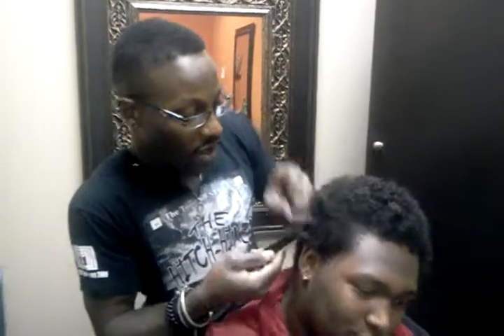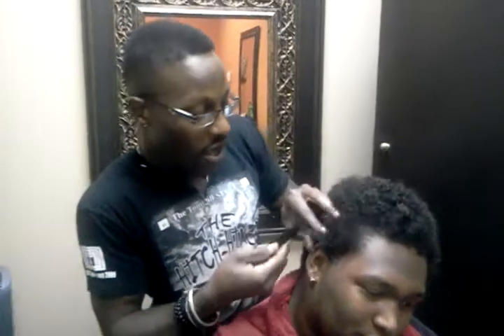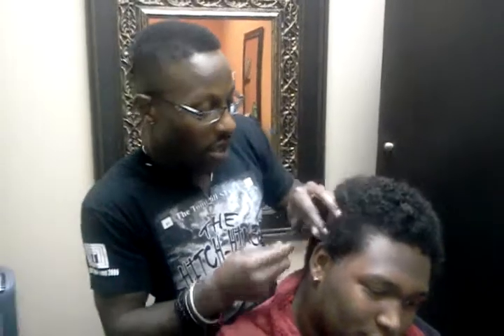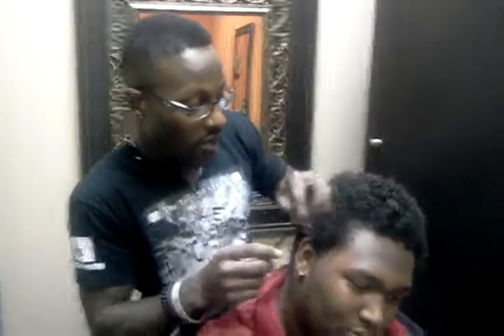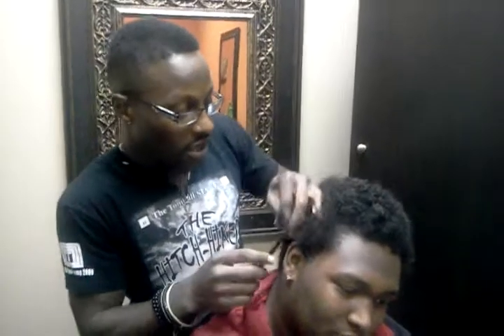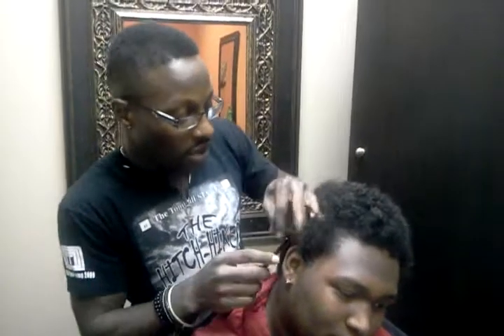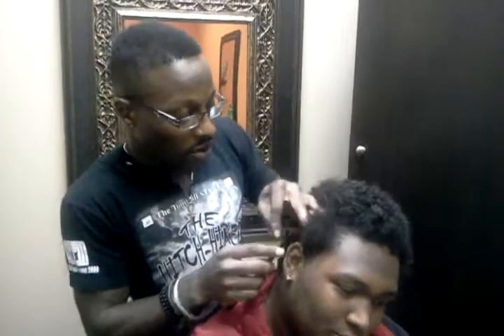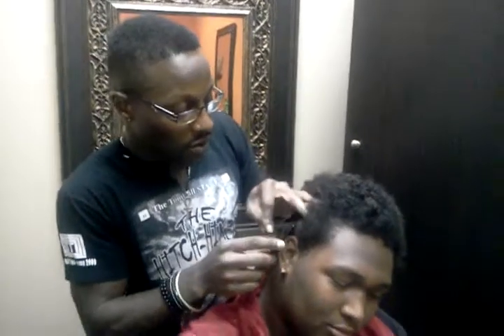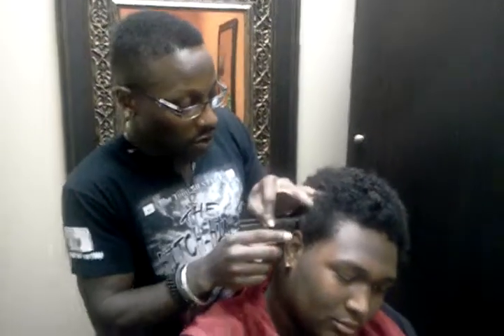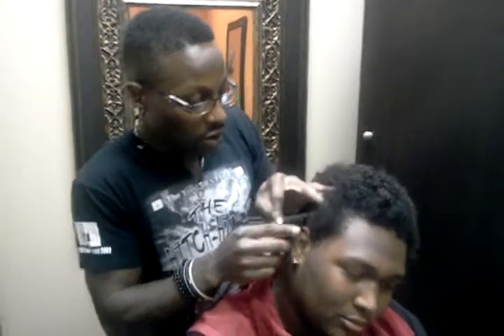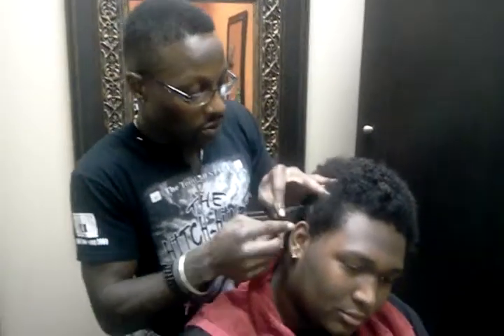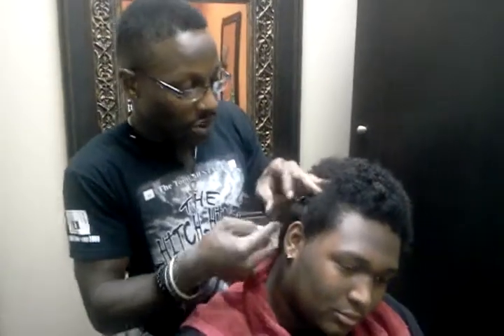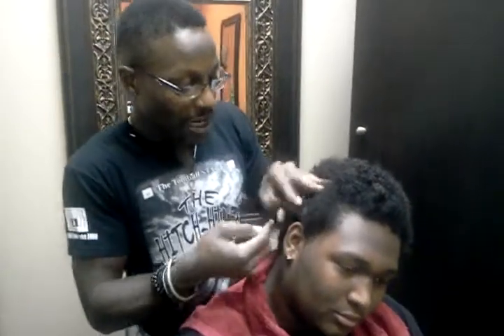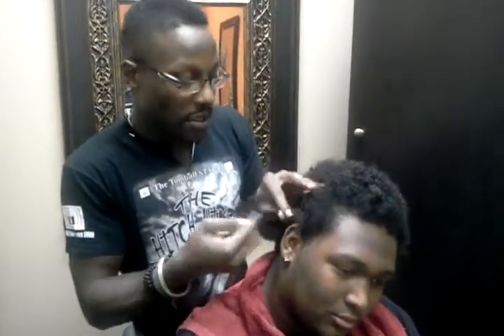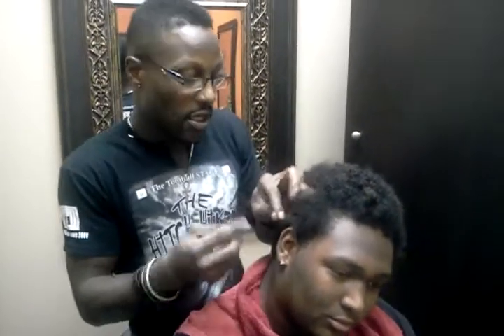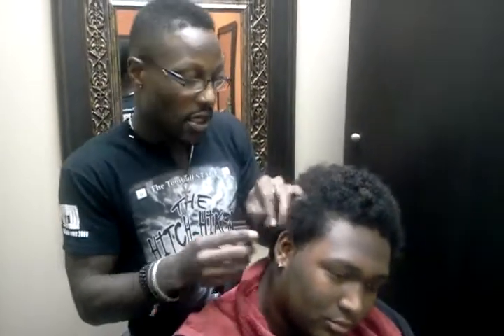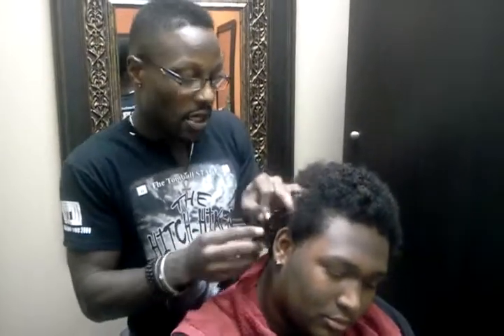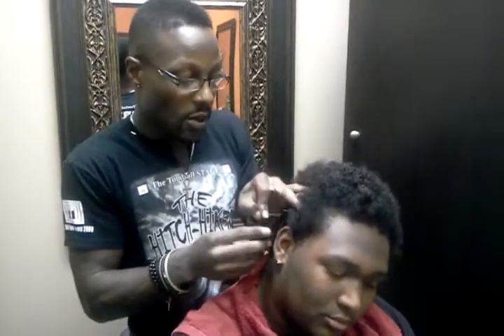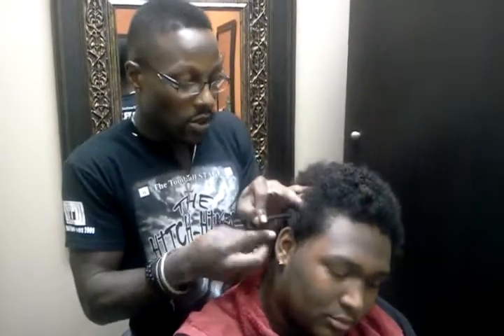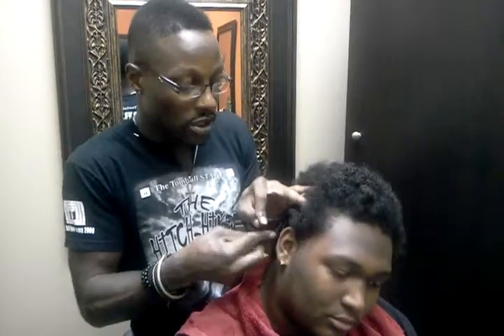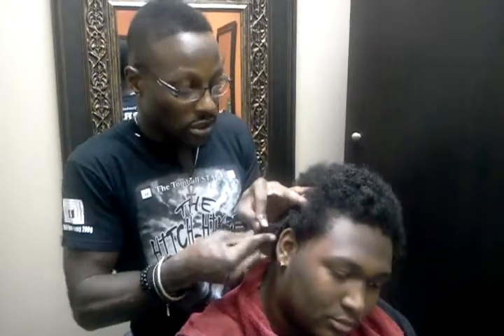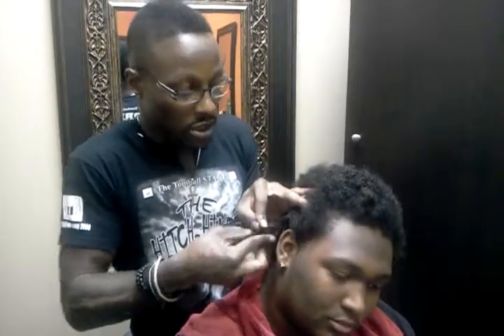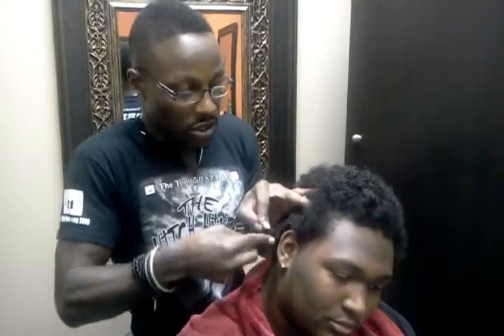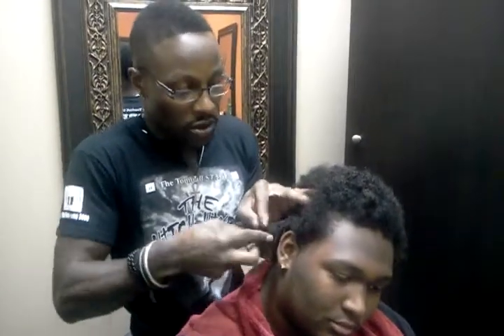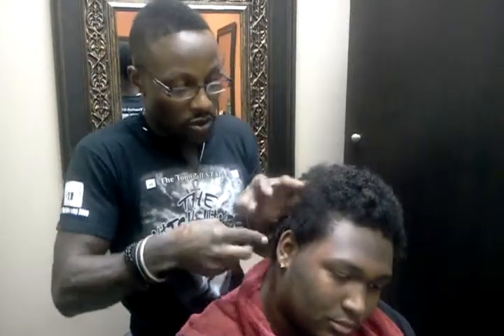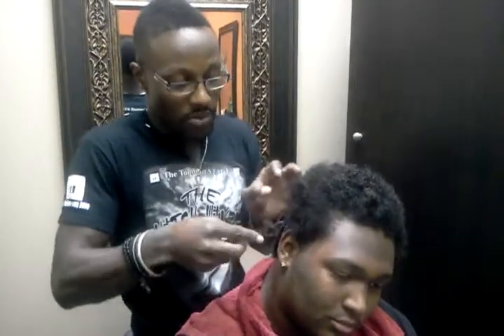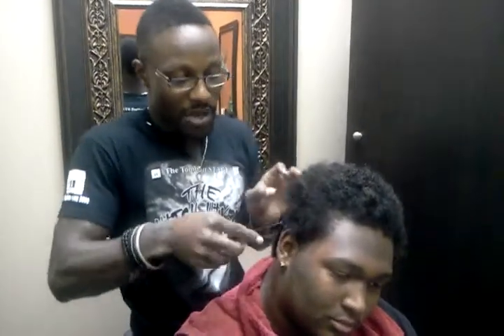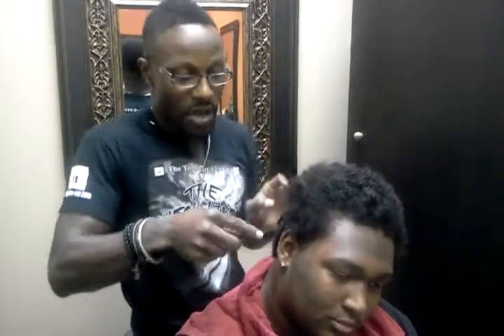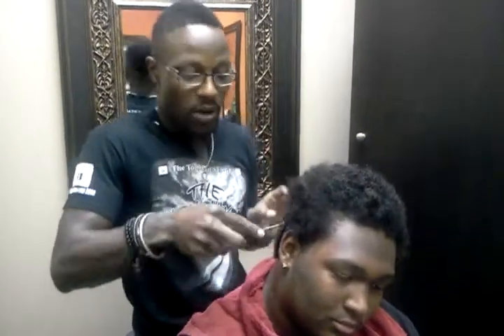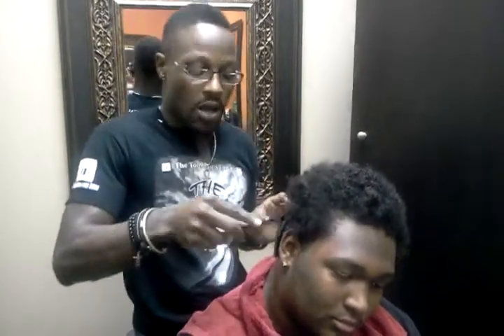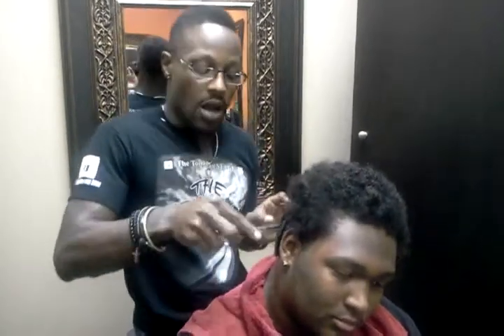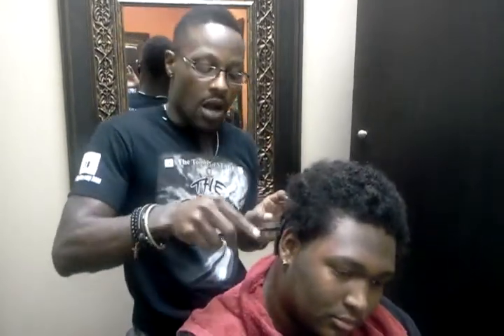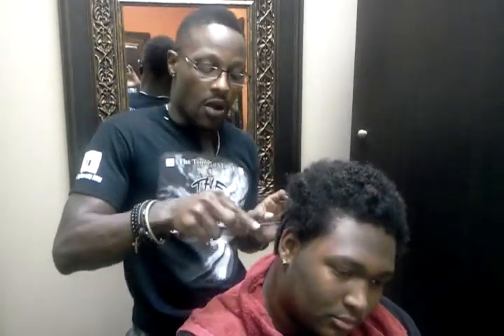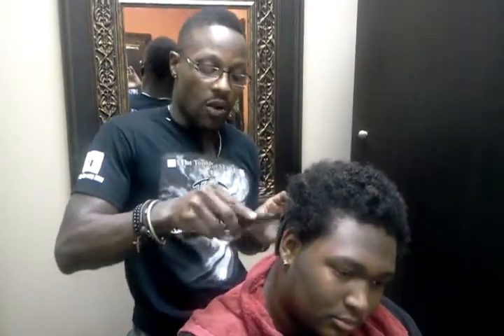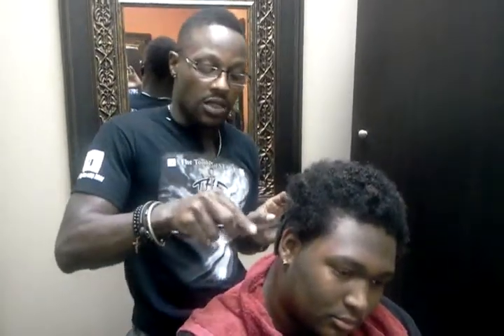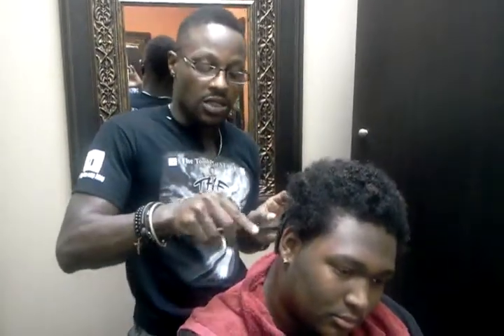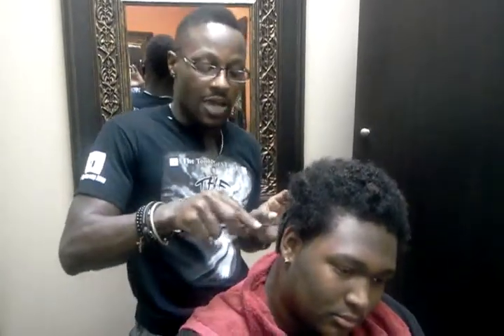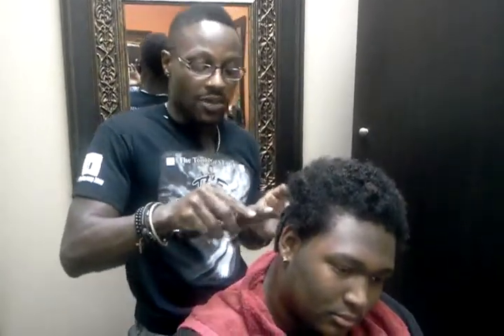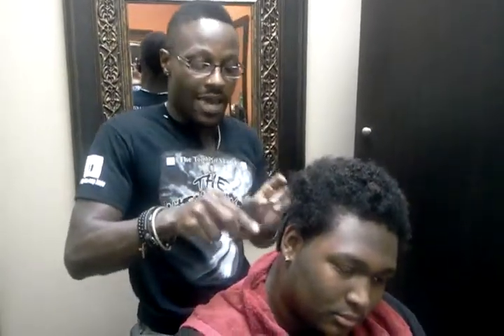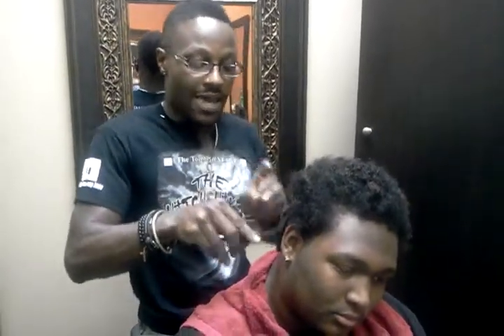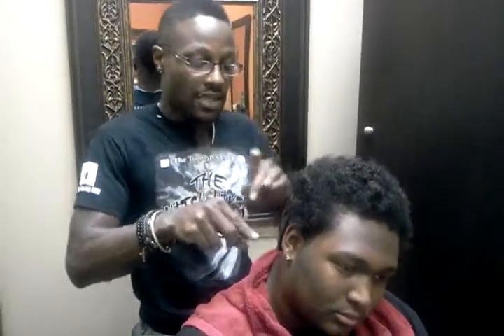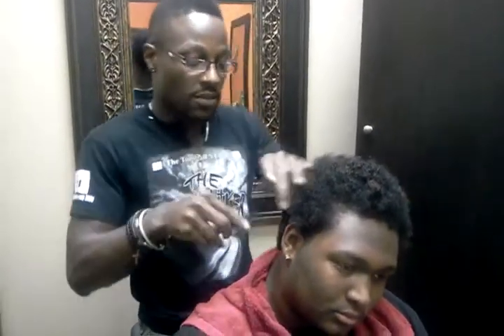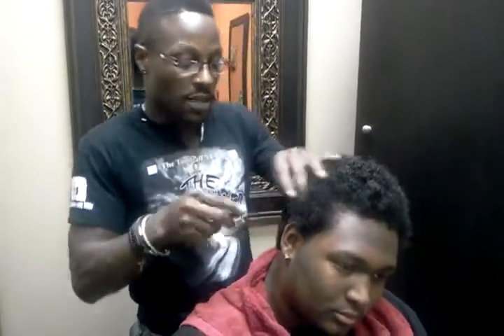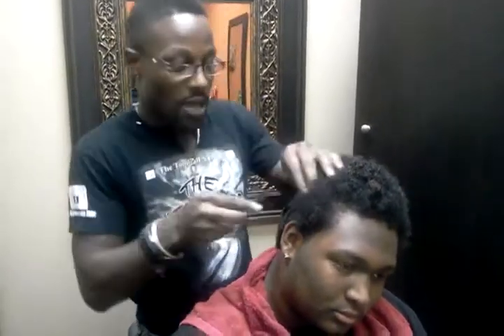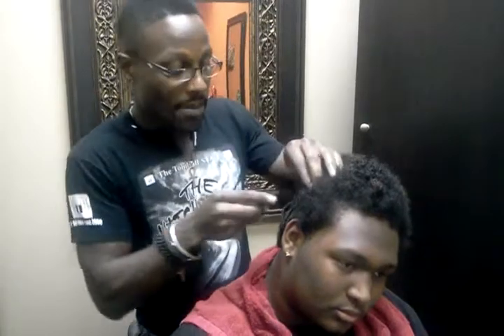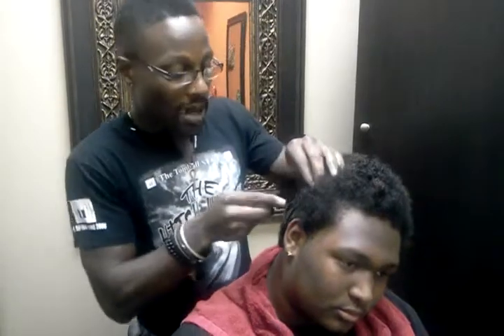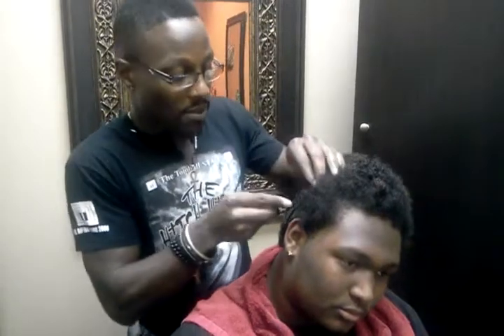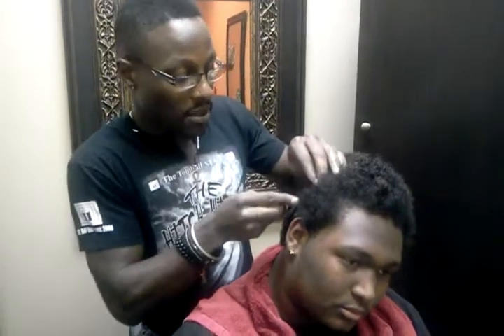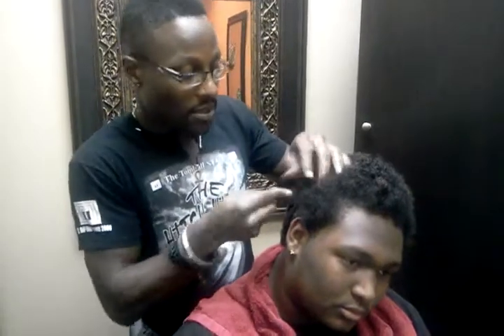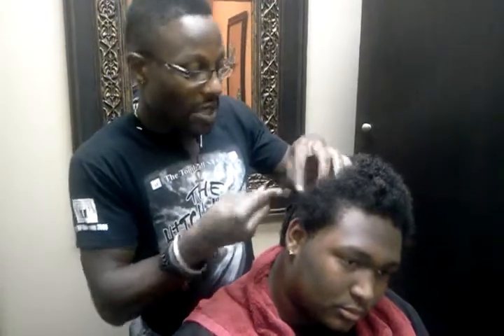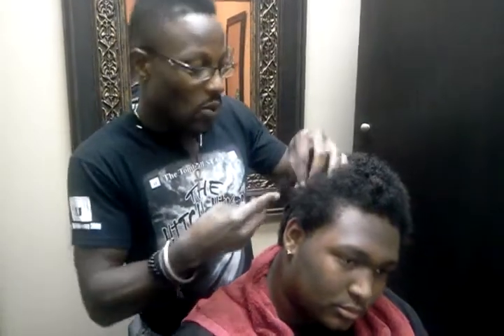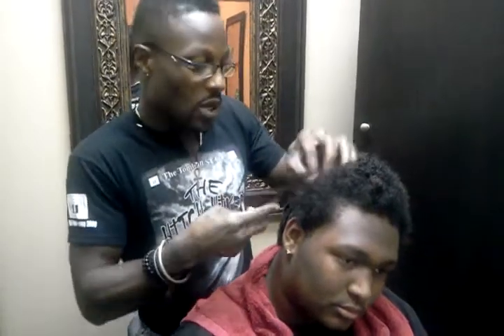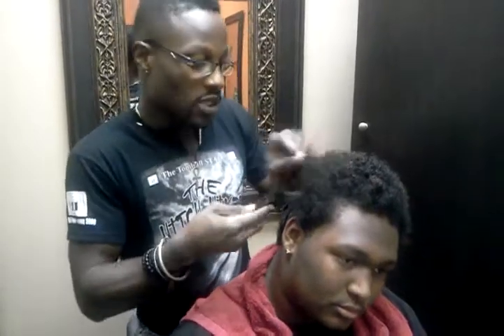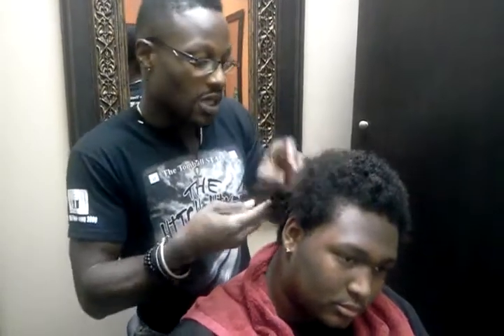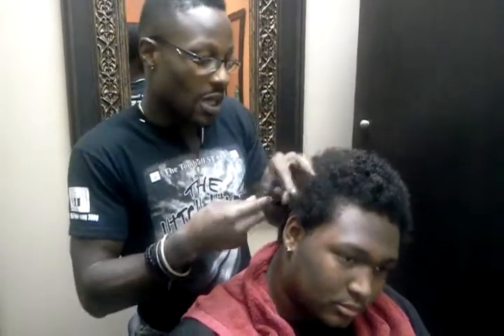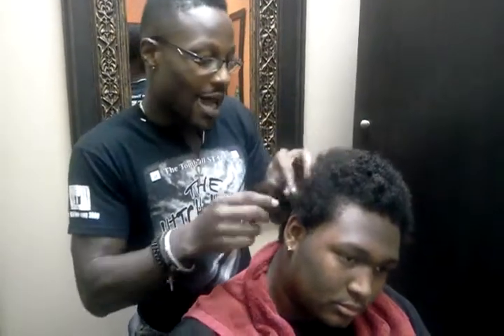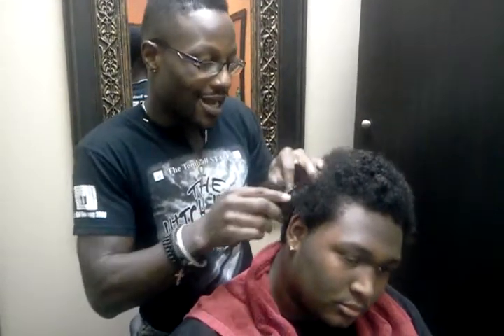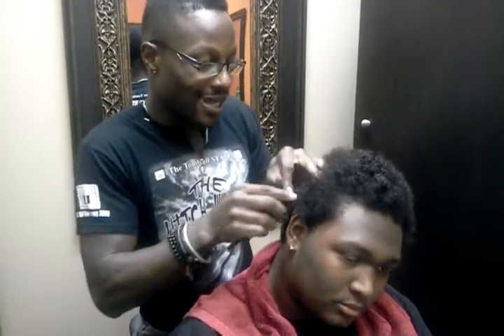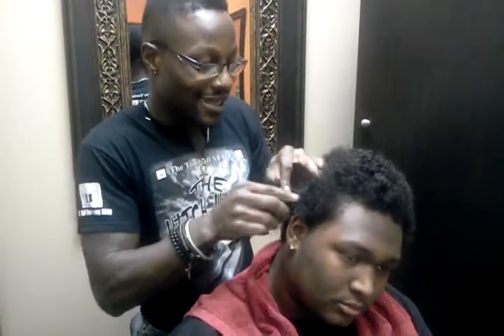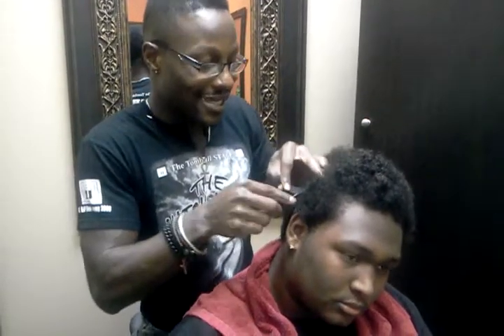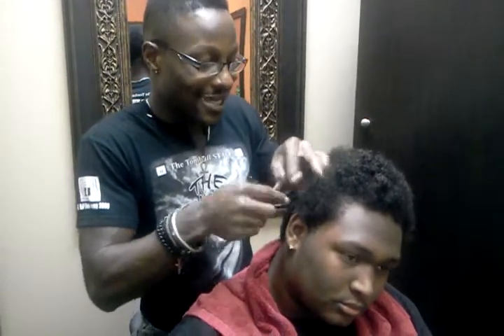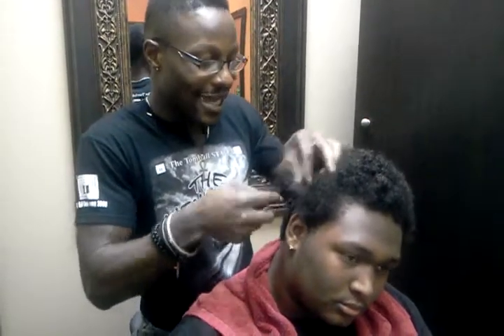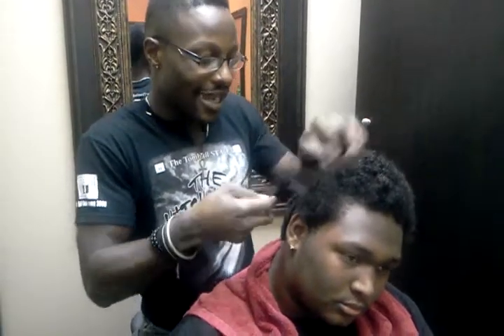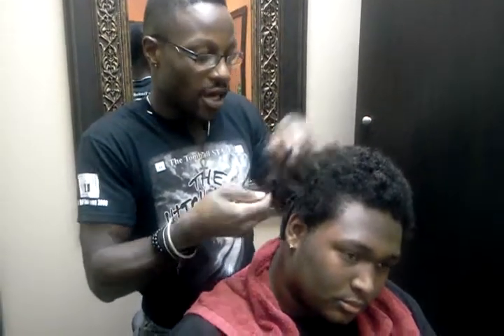Hey, what's up YouTube? Damien again. I wanted to talk to you about a question that was asked to me about people that wanted to lock a thin hair.